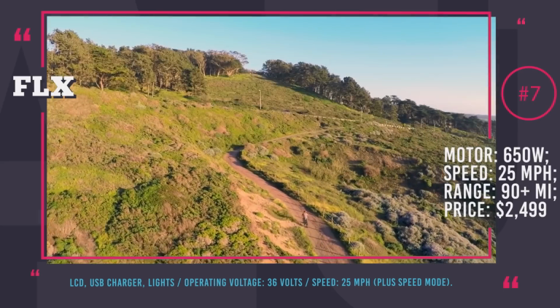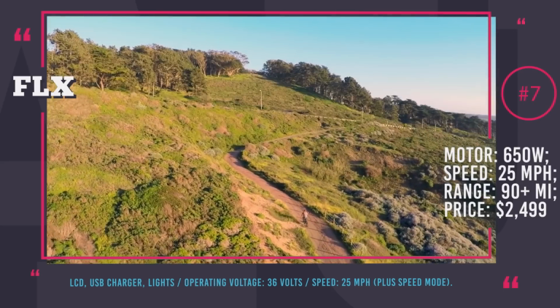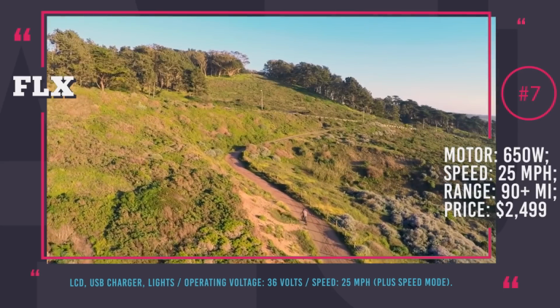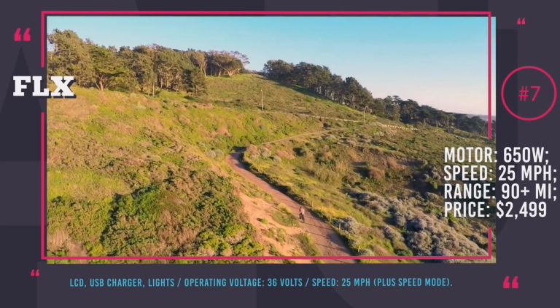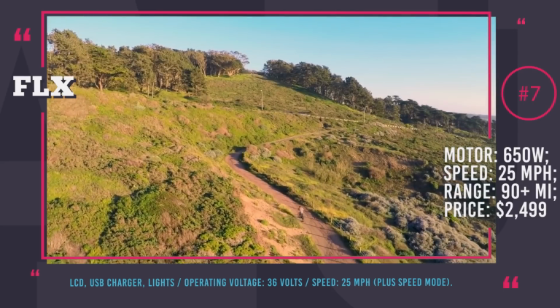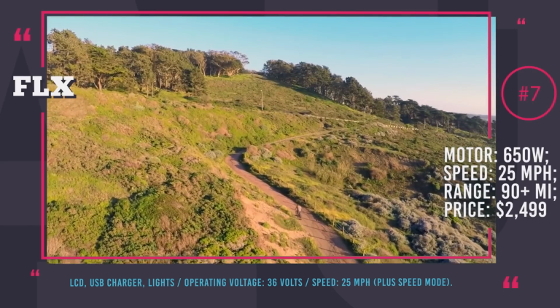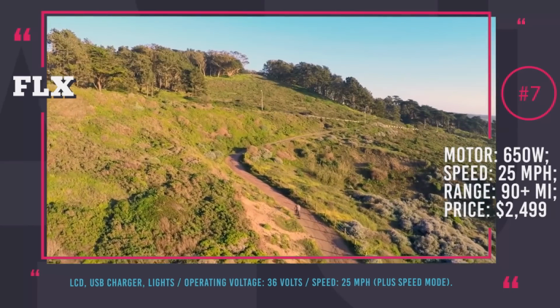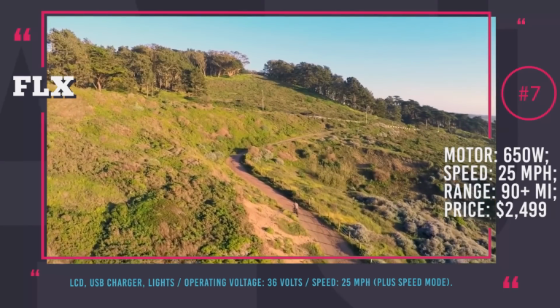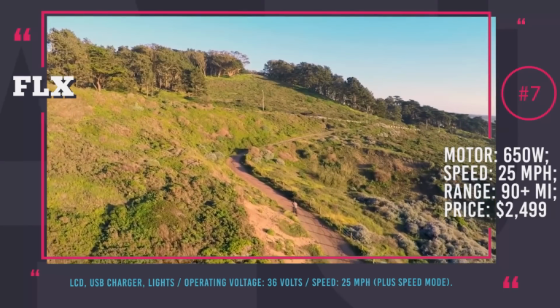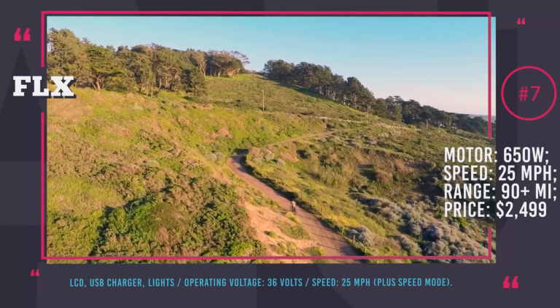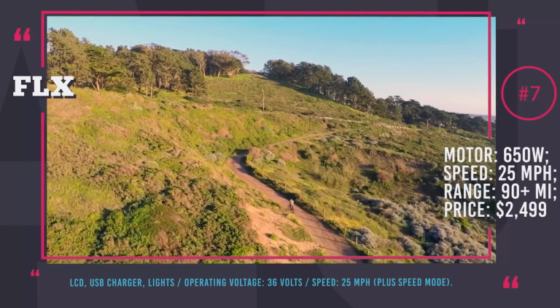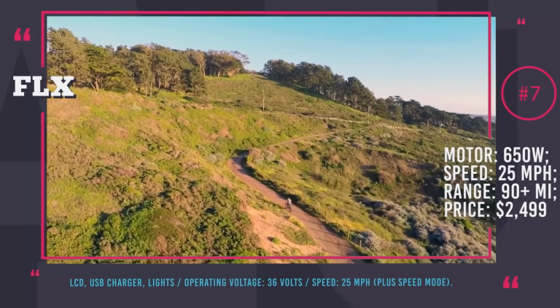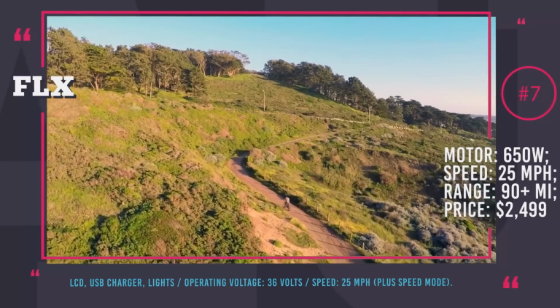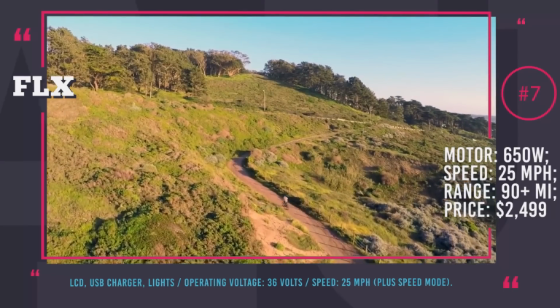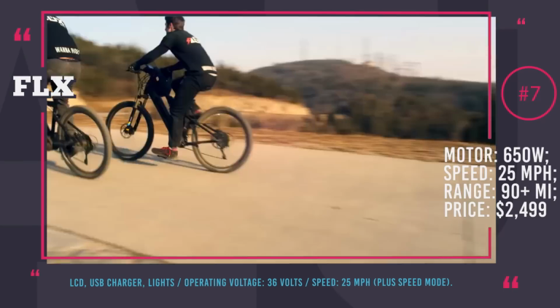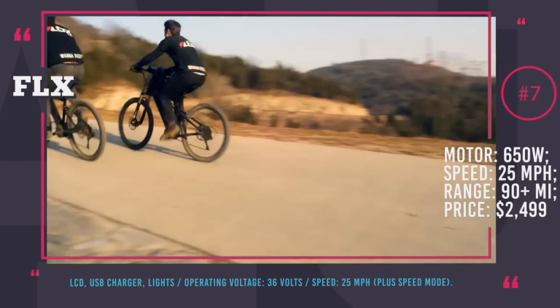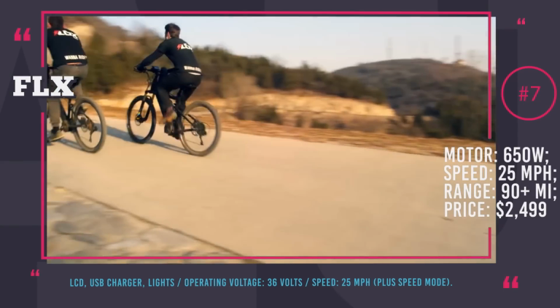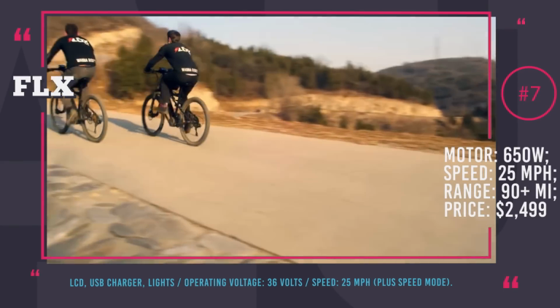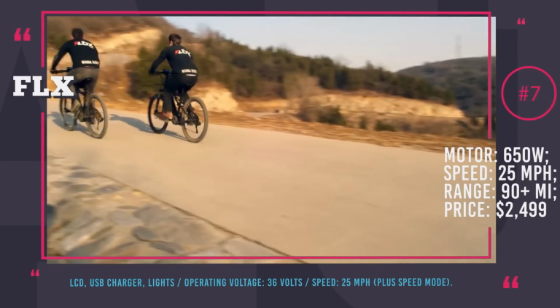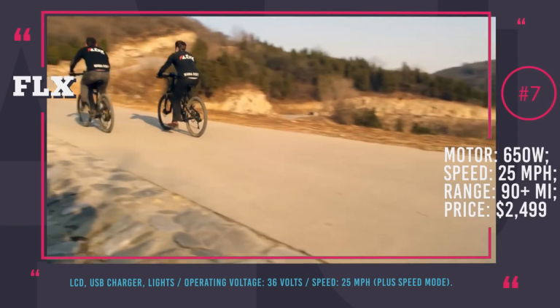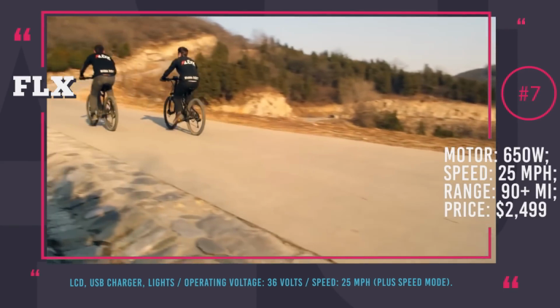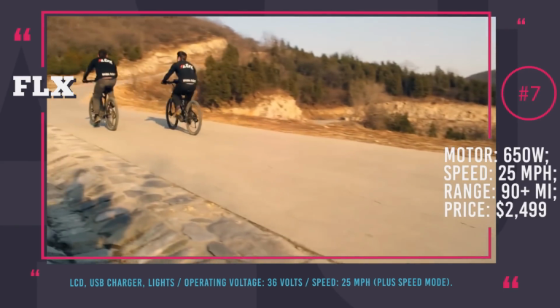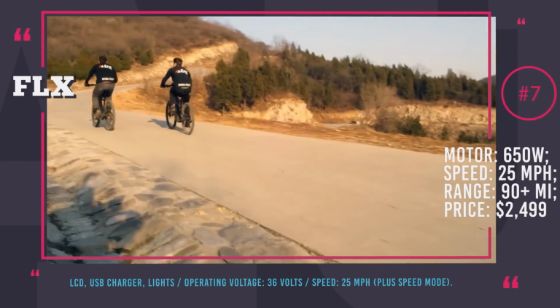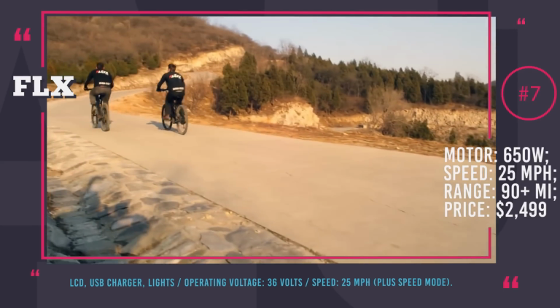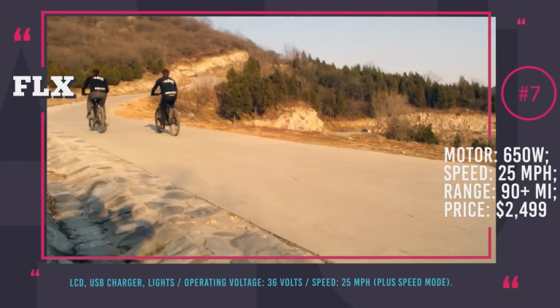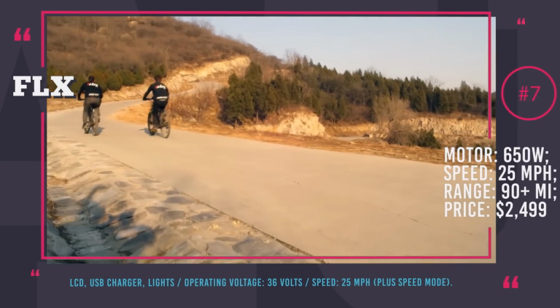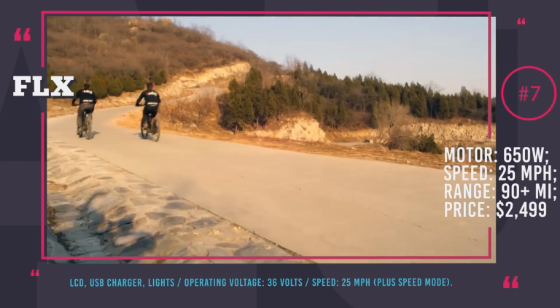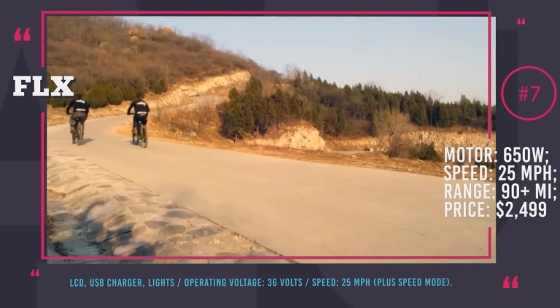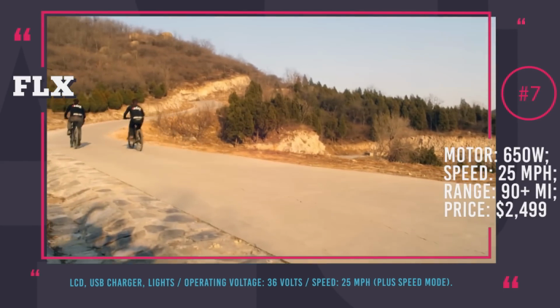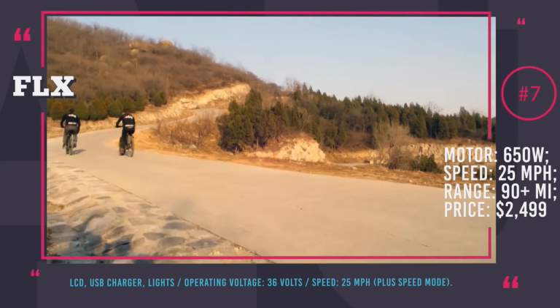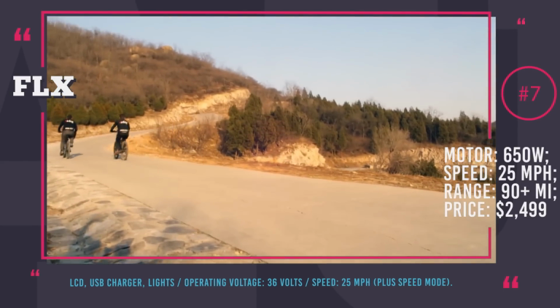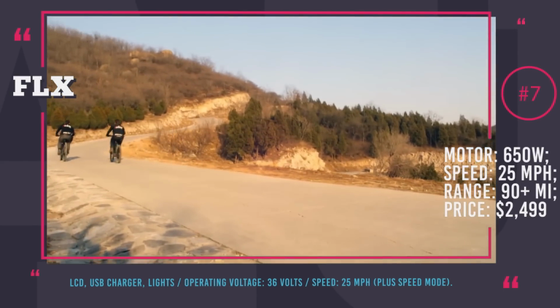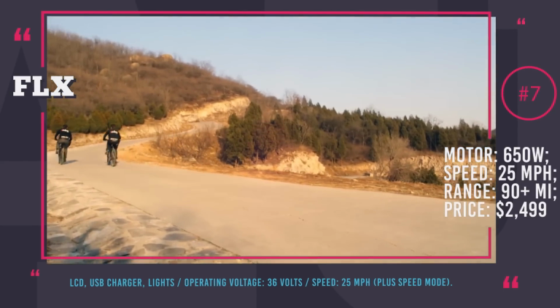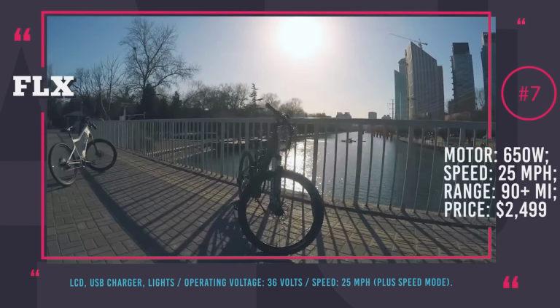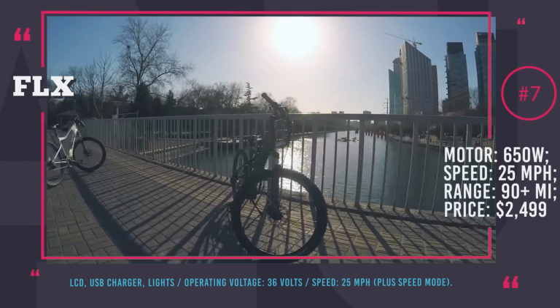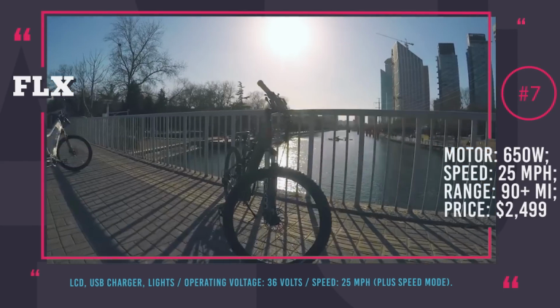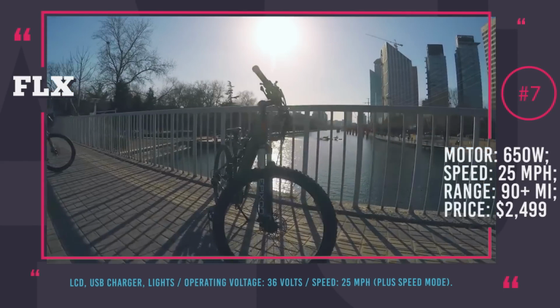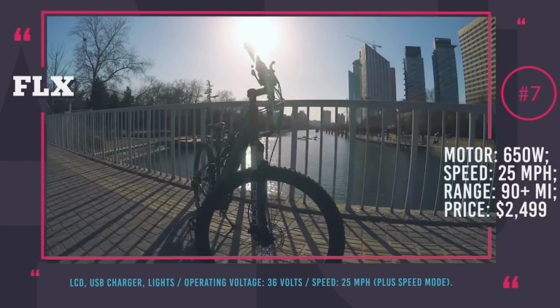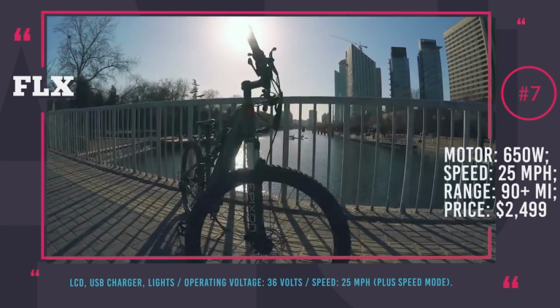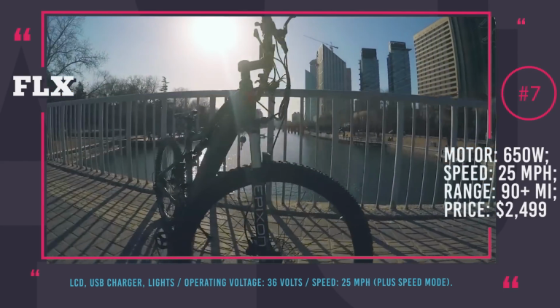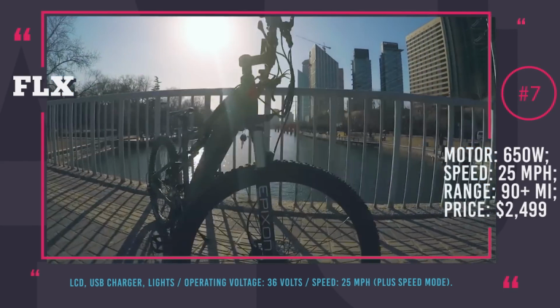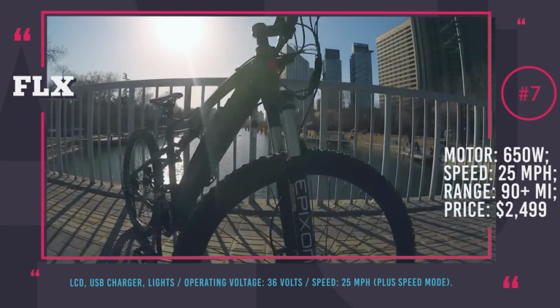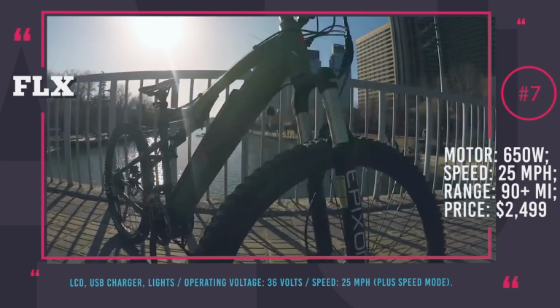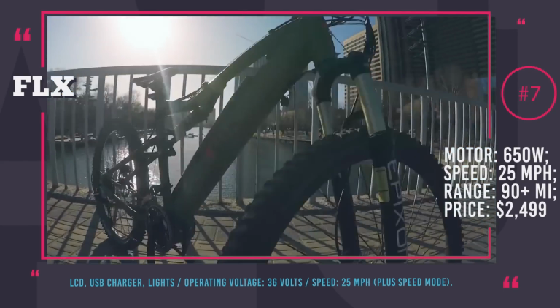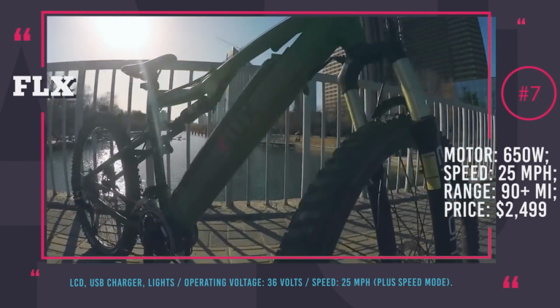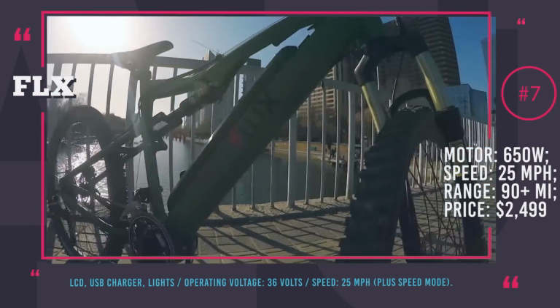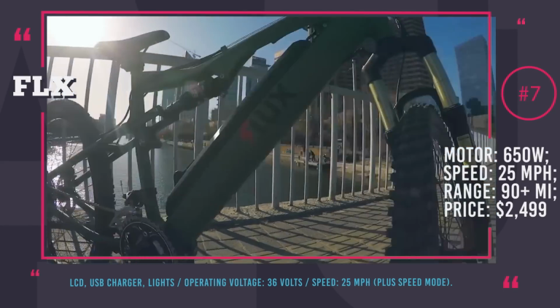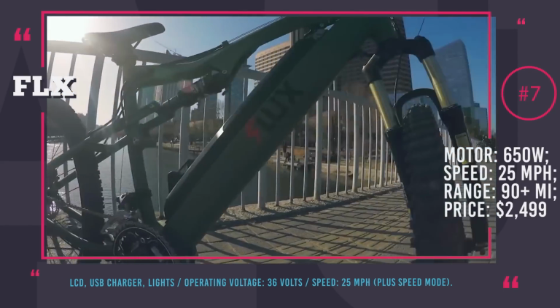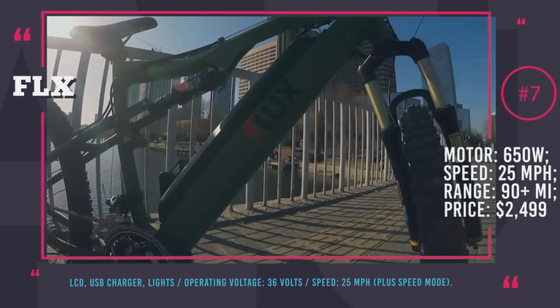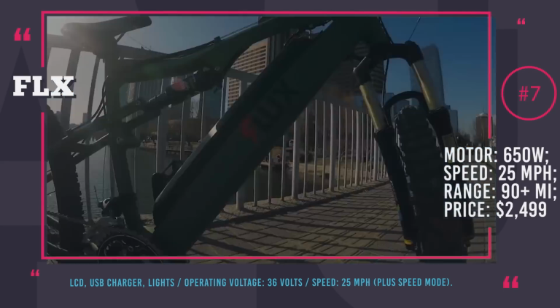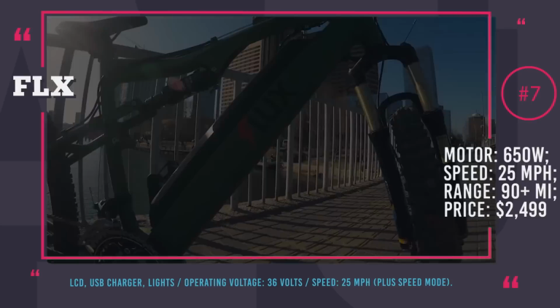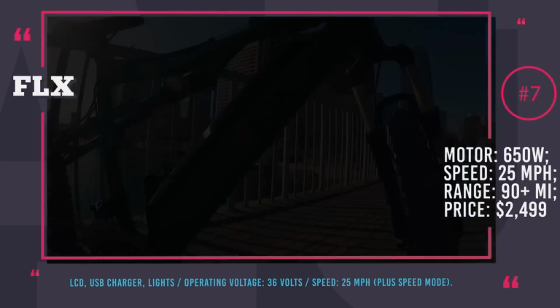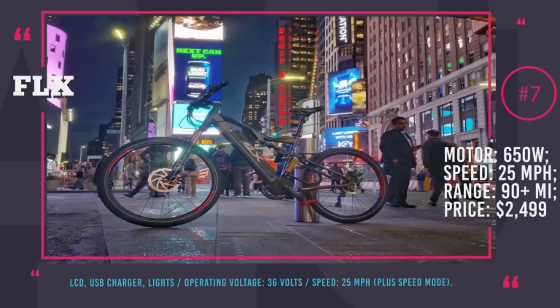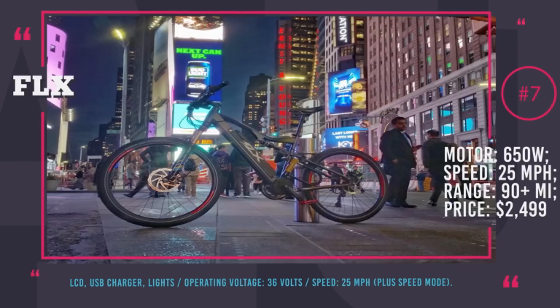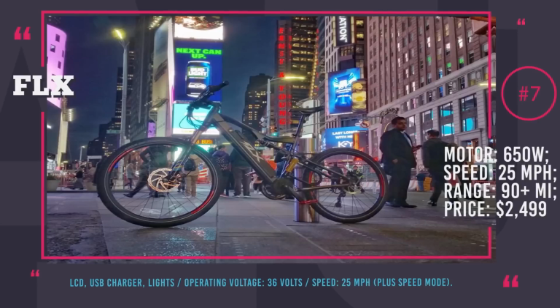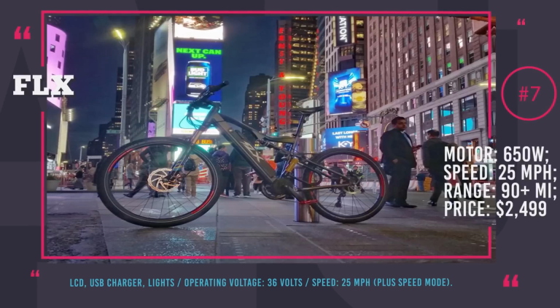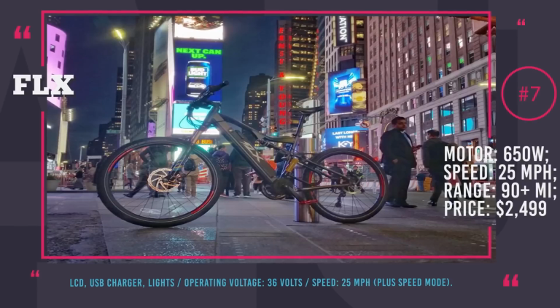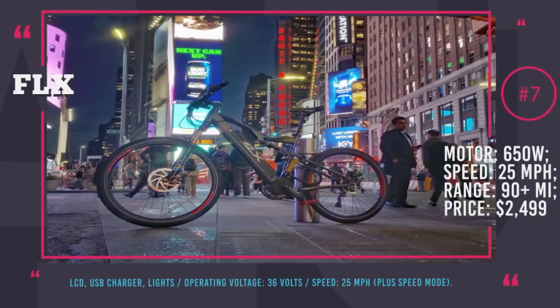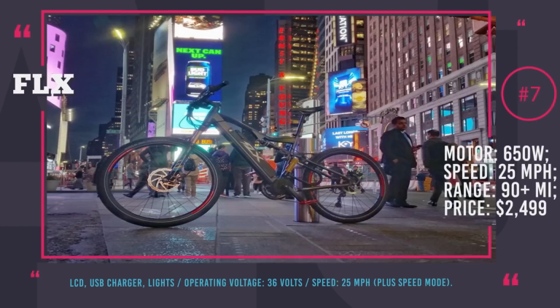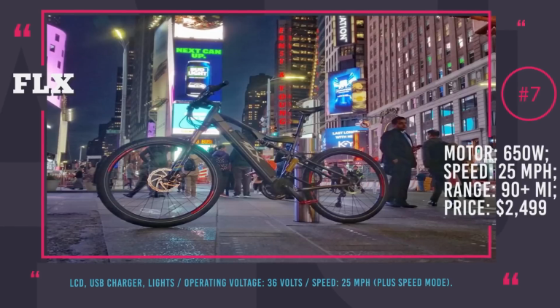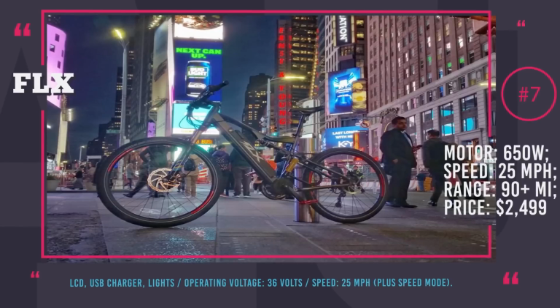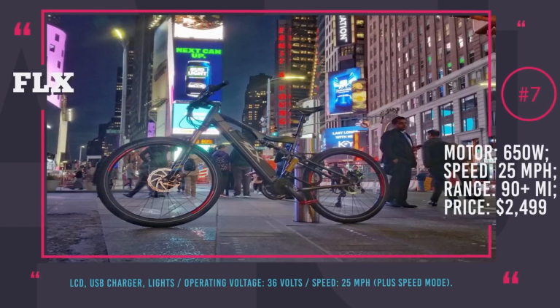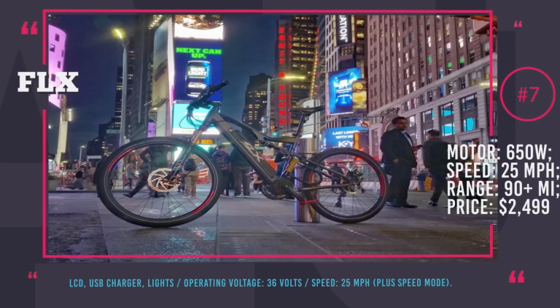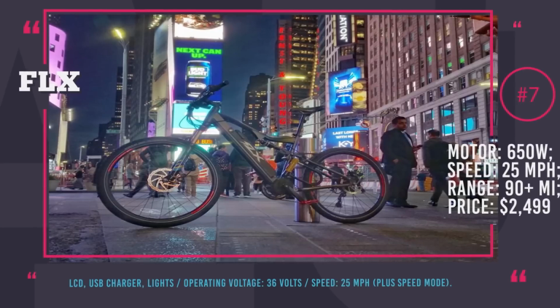An amusing fact is that this company actually posts the range for pedal-only mode on their website. And guess what? It's unlimited!